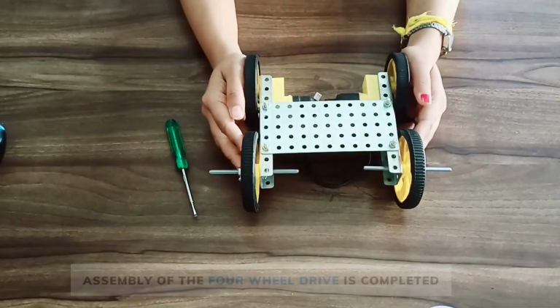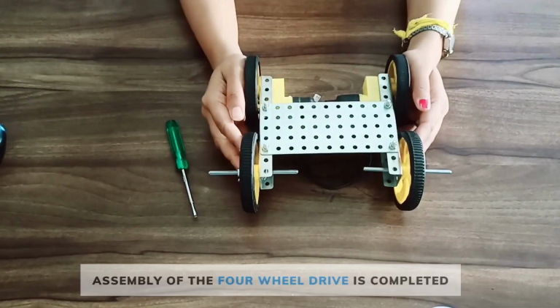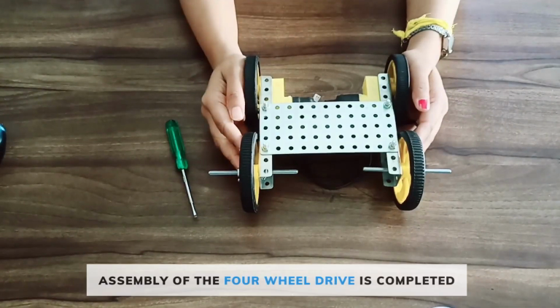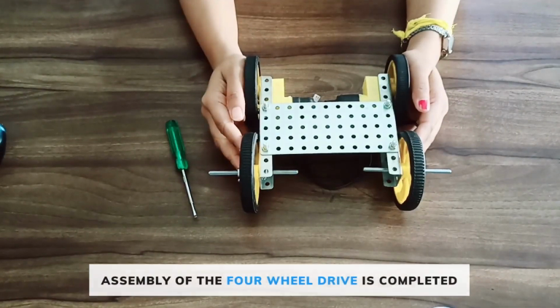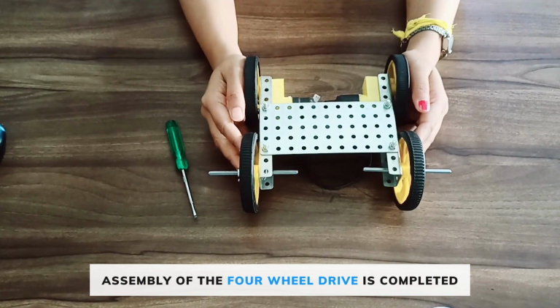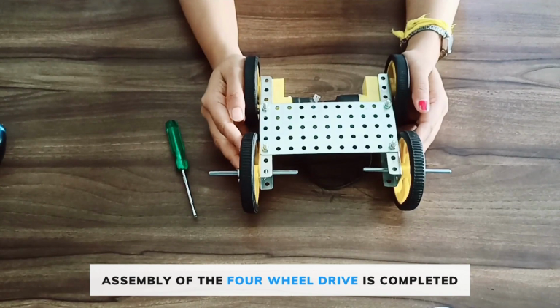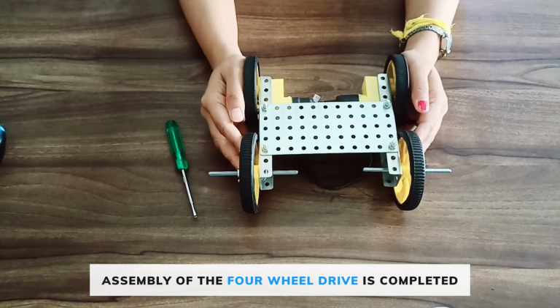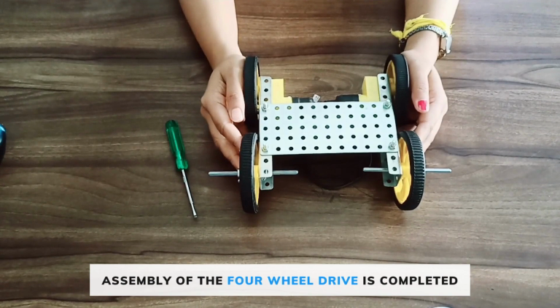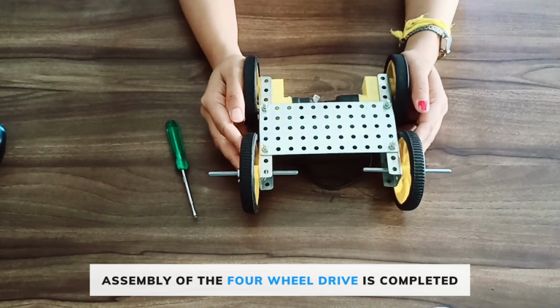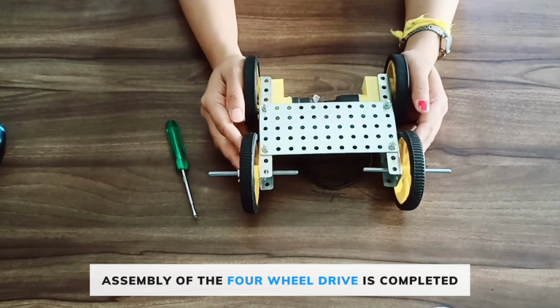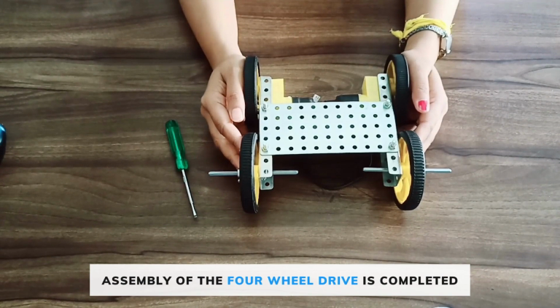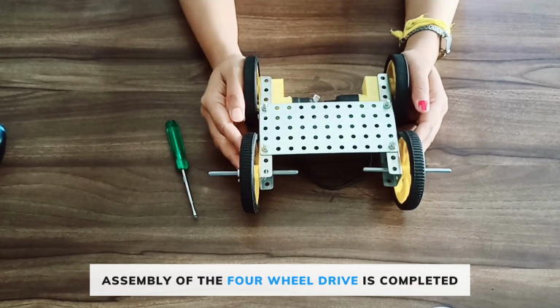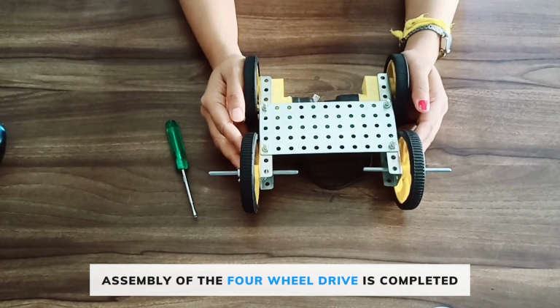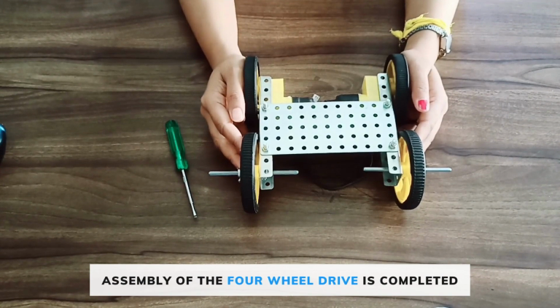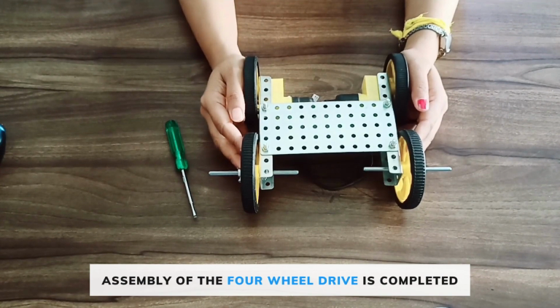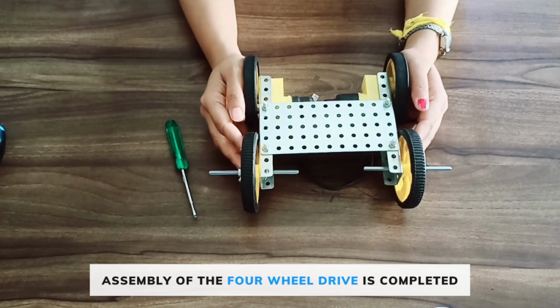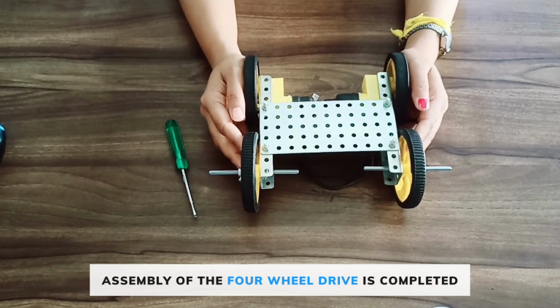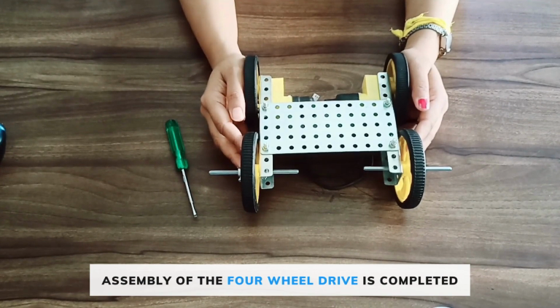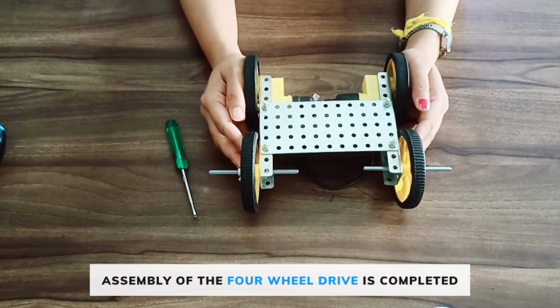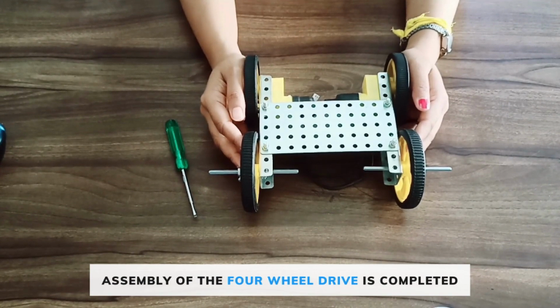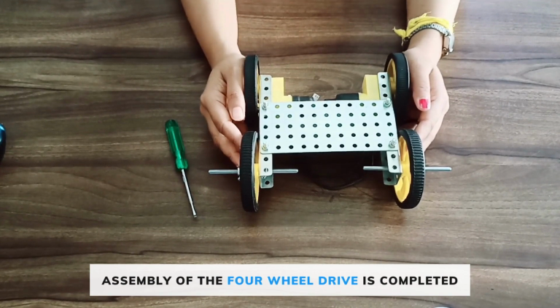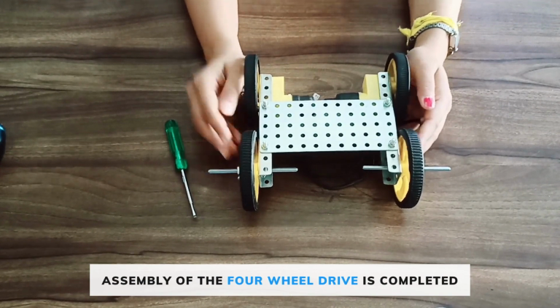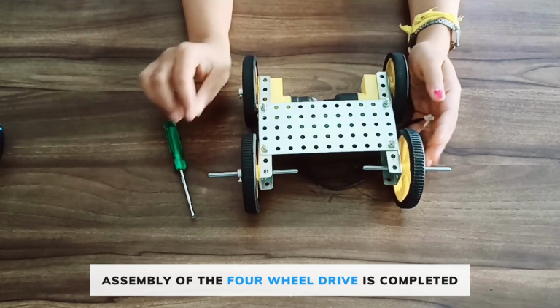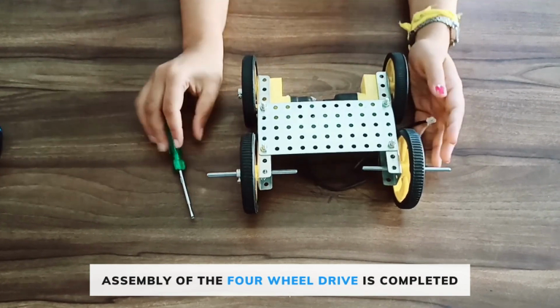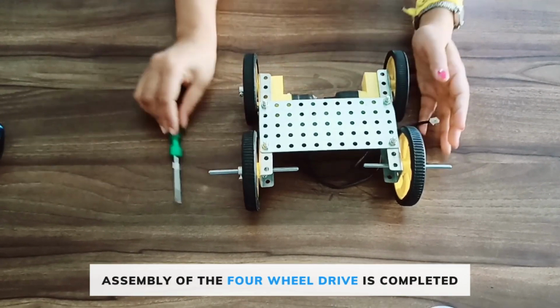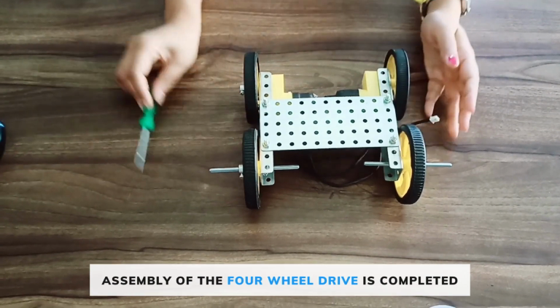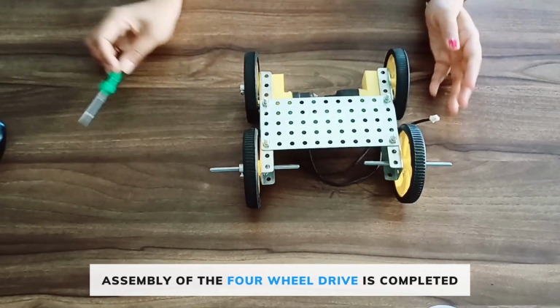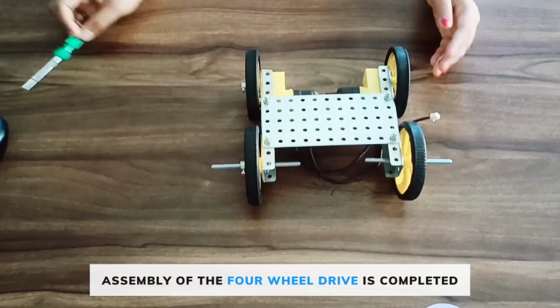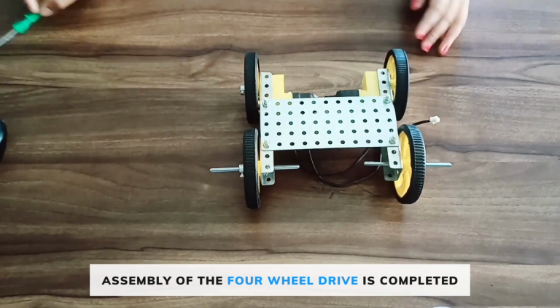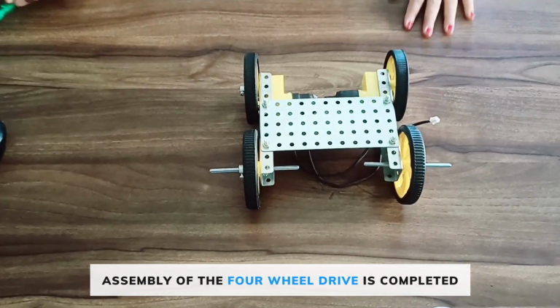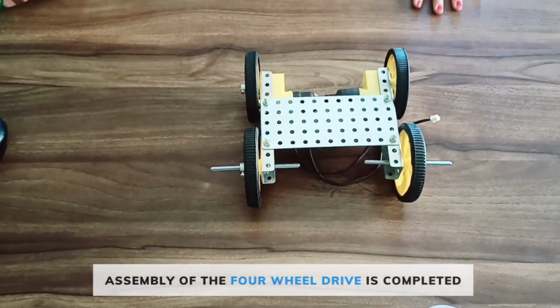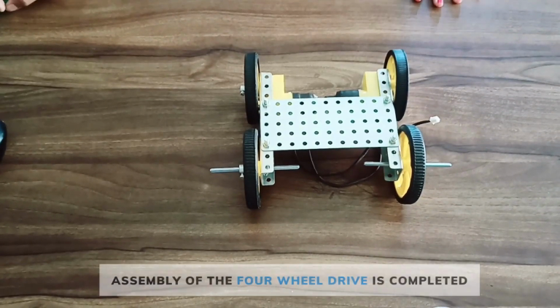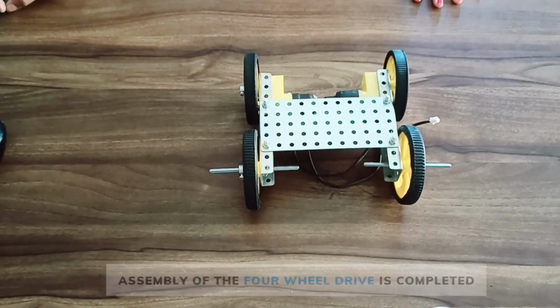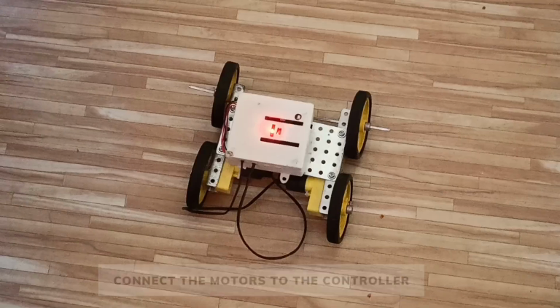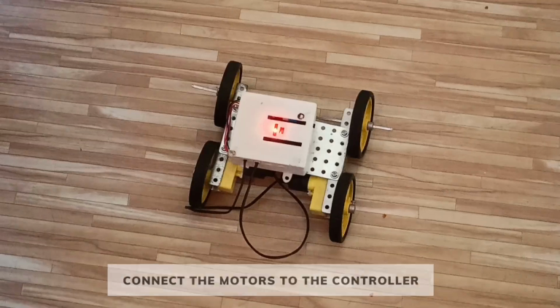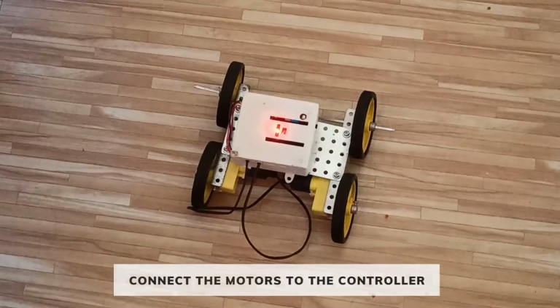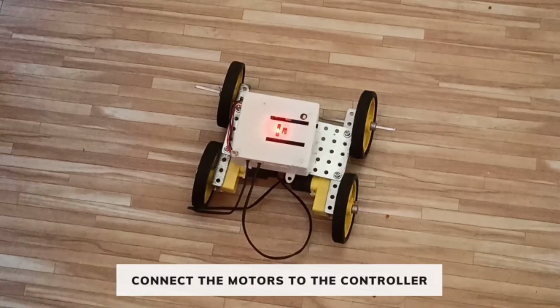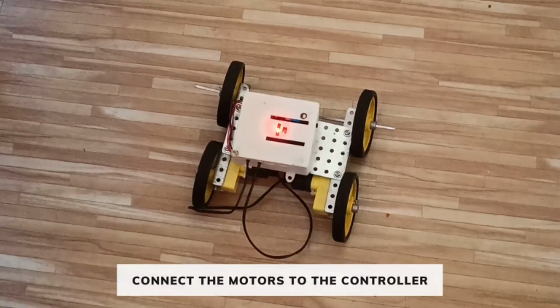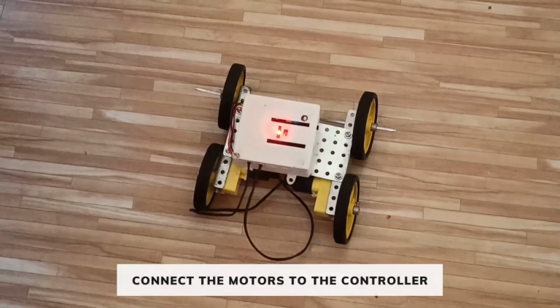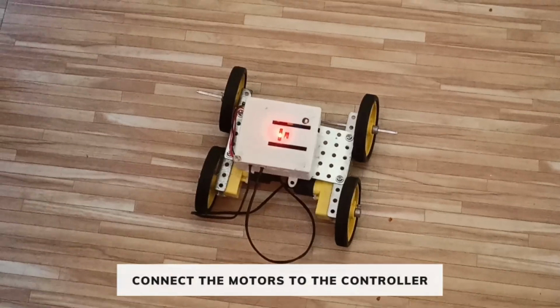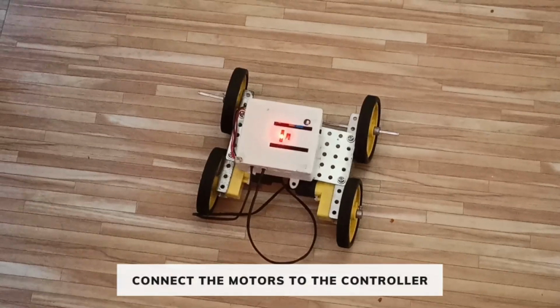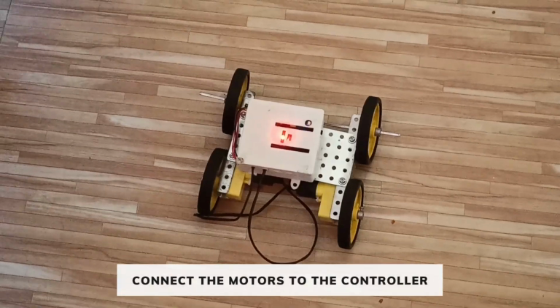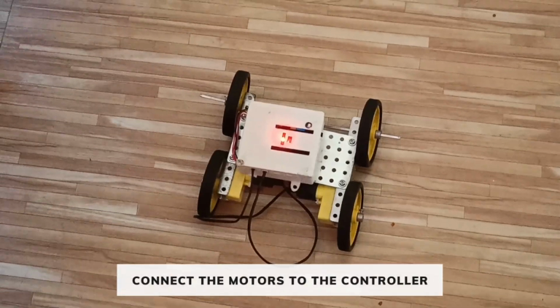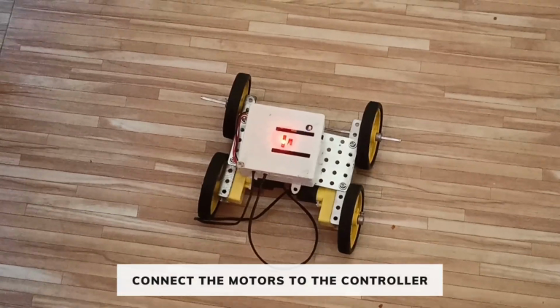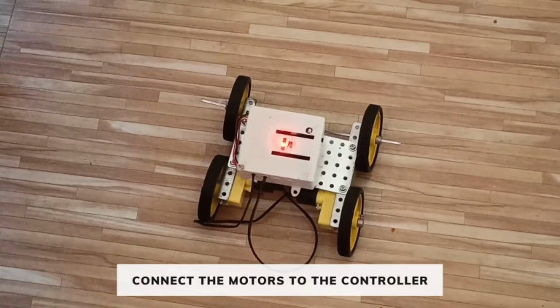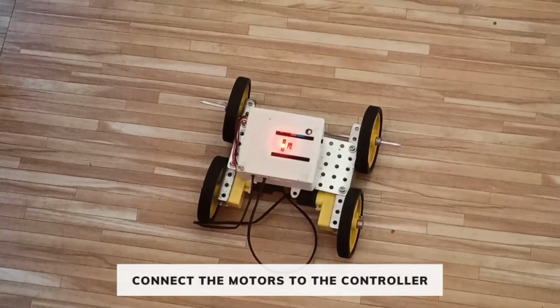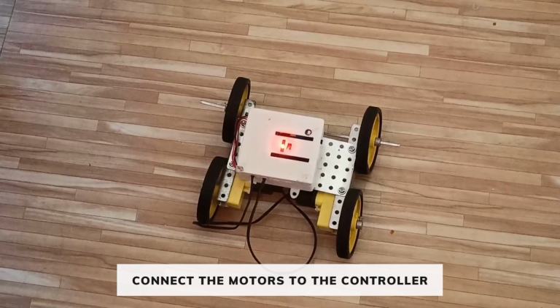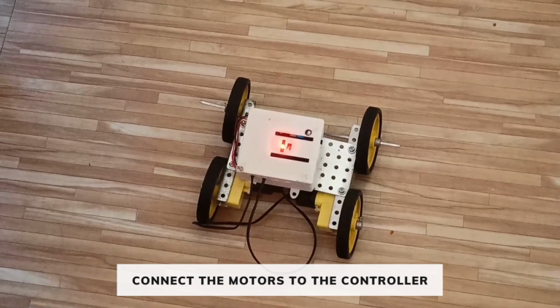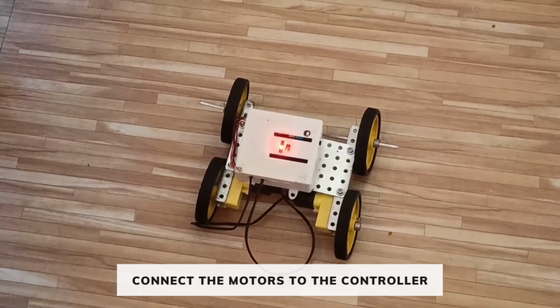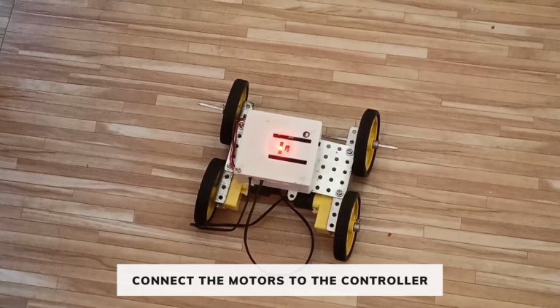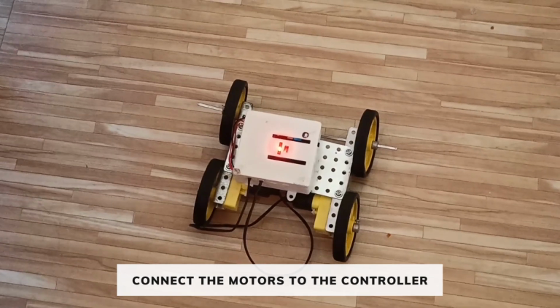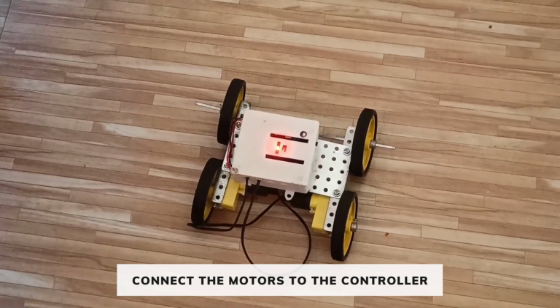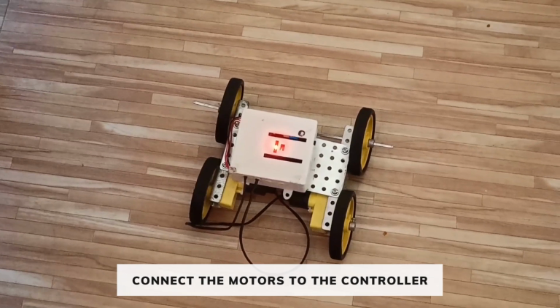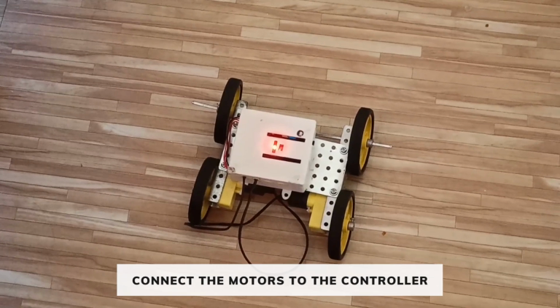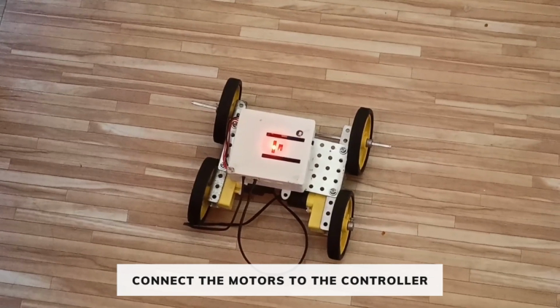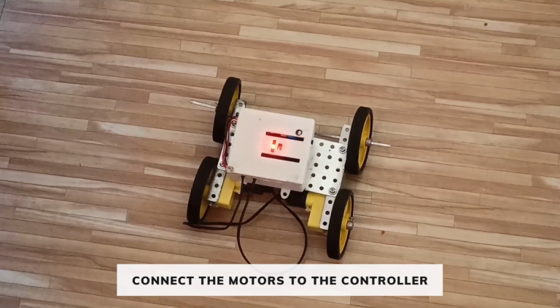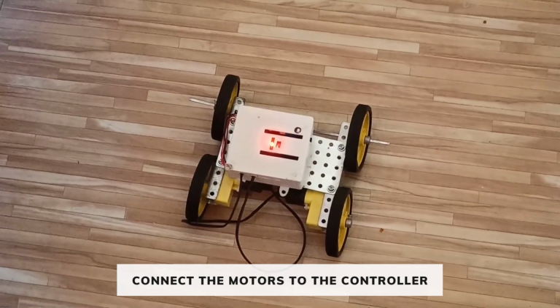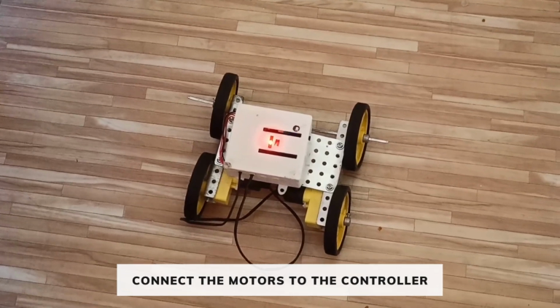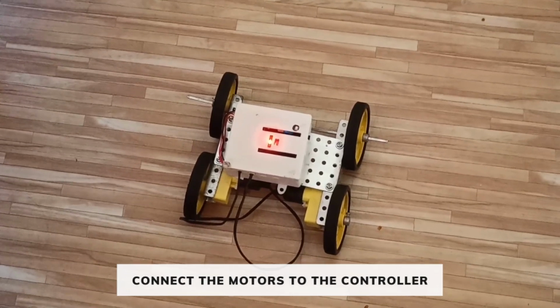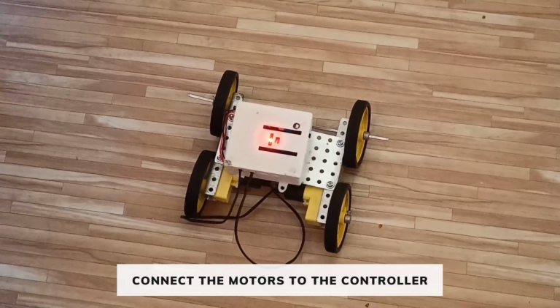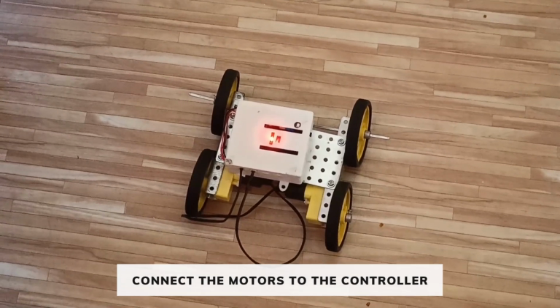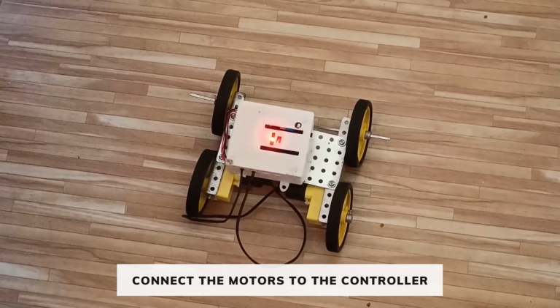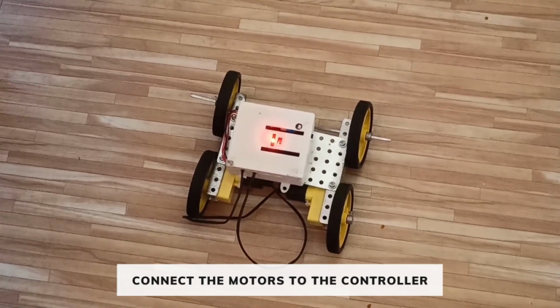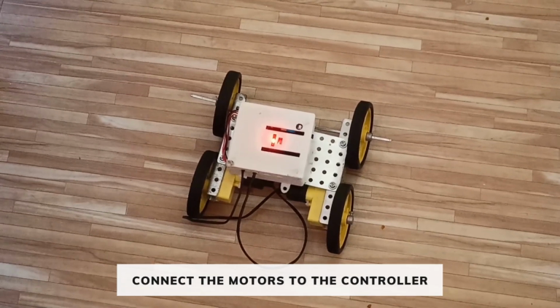The assembly of the four-wheel drive is completed. Now we will show you the demo.